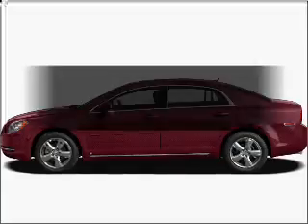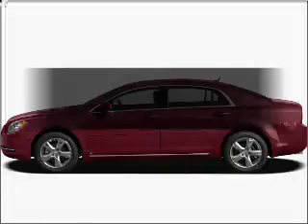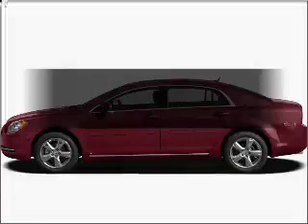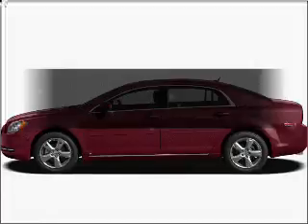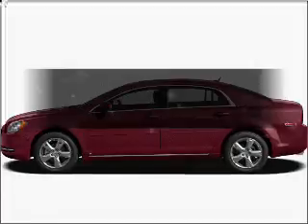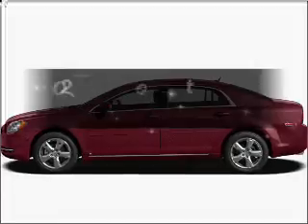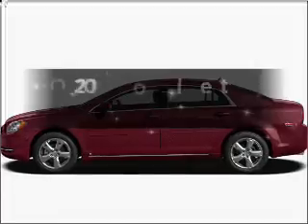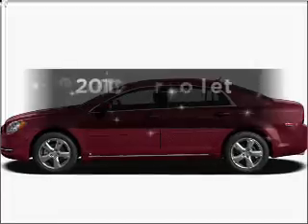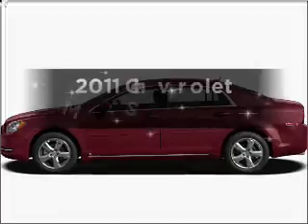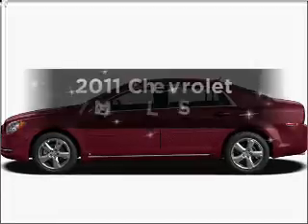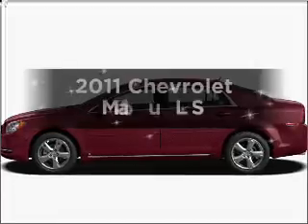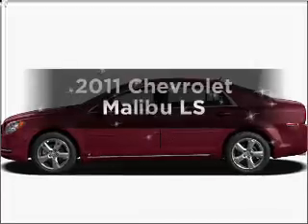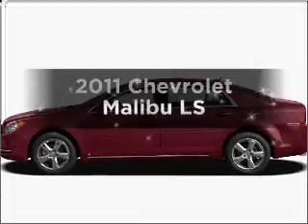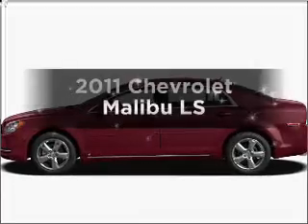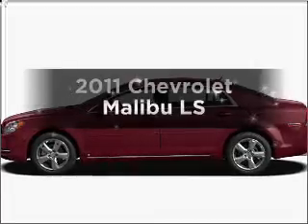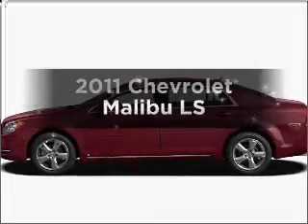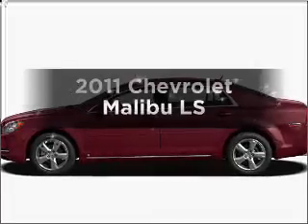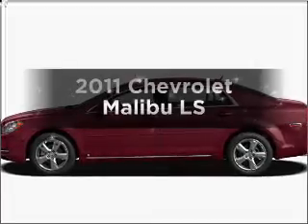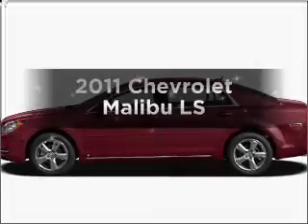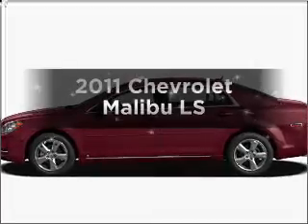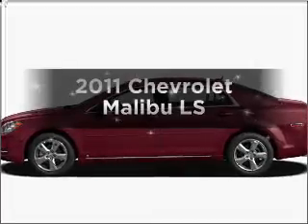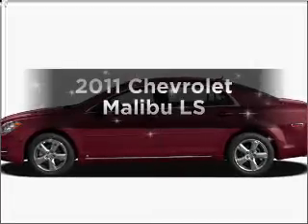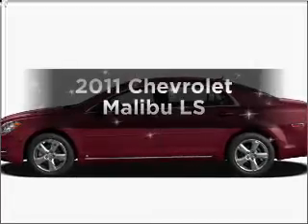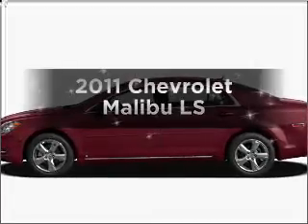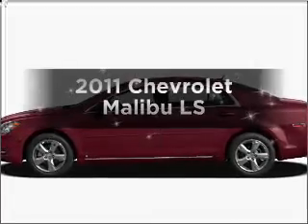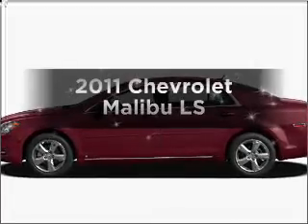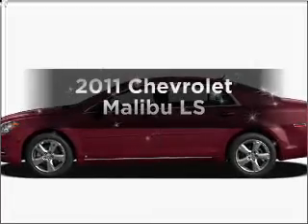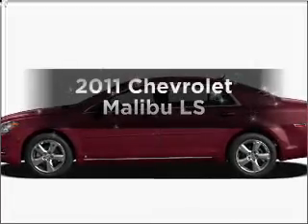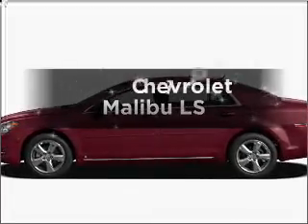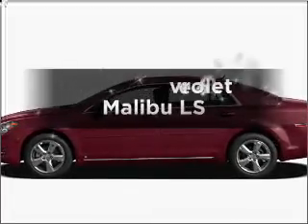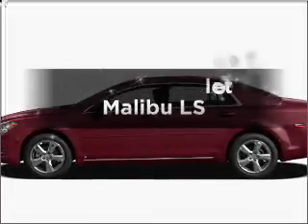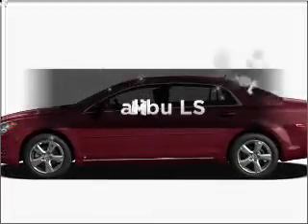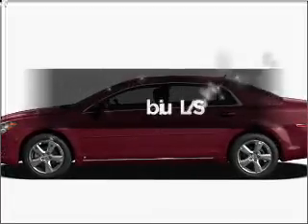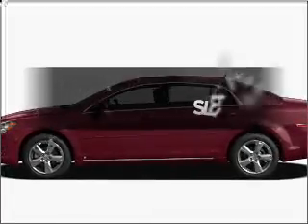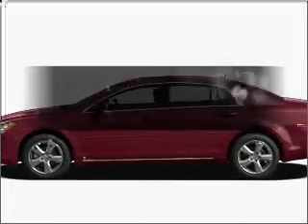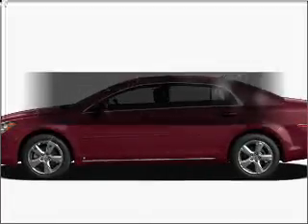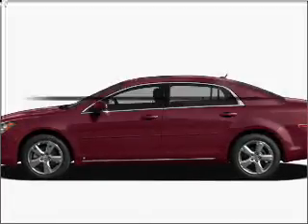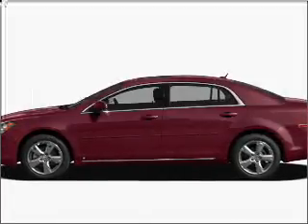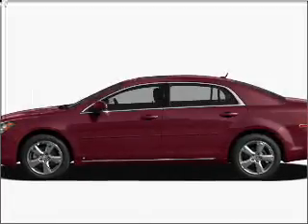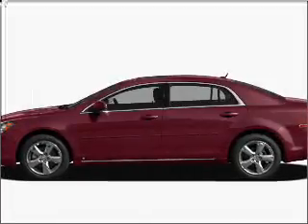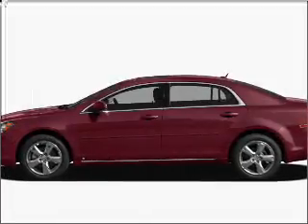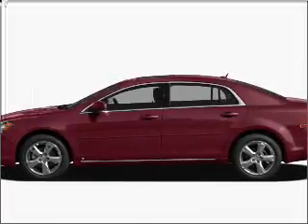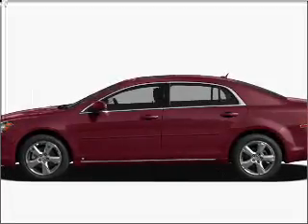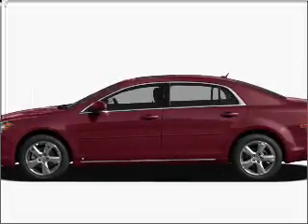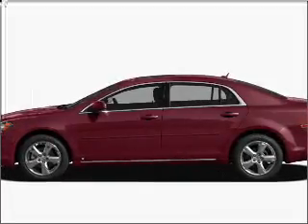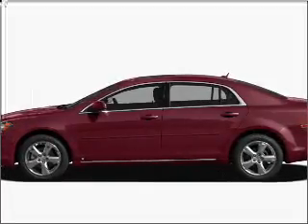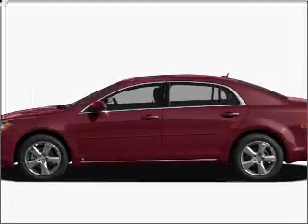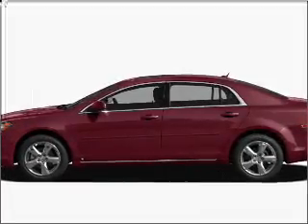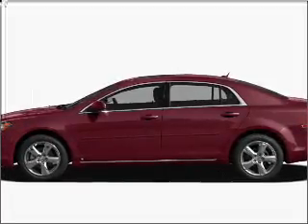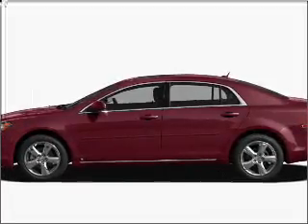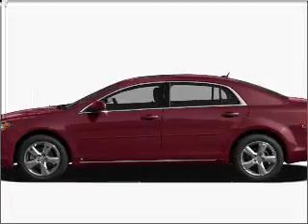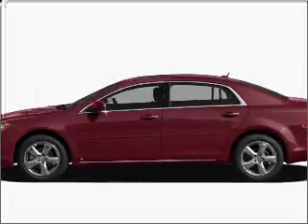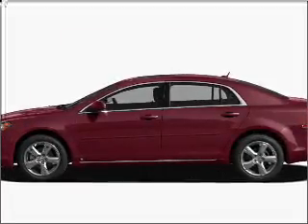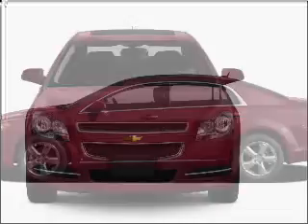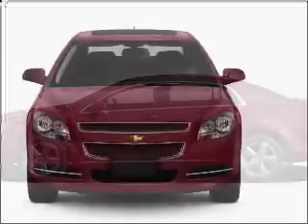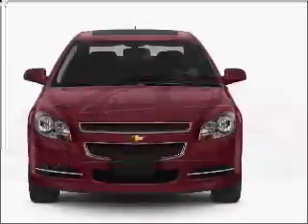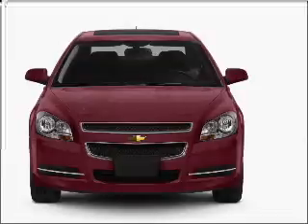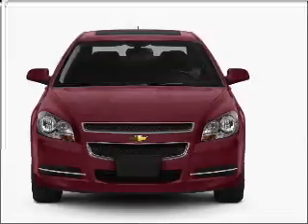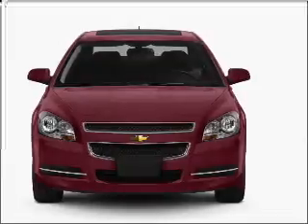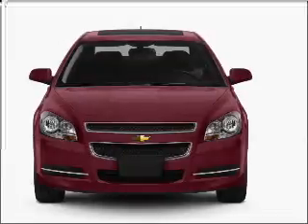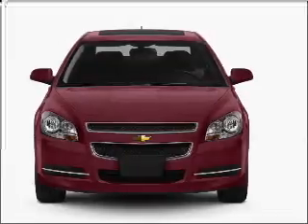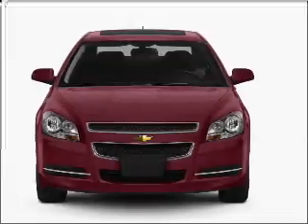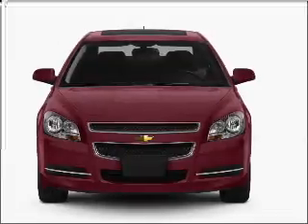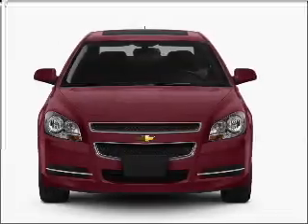Presenting the 2011 Chevrolet Malibu. Travel the roads in style and comfort in this great vehicle.